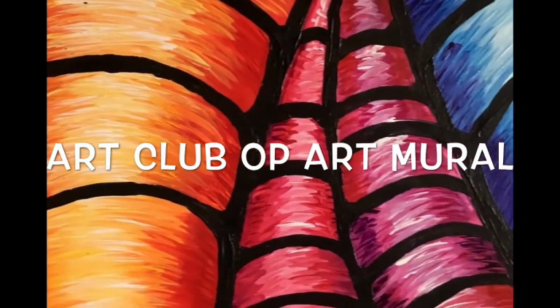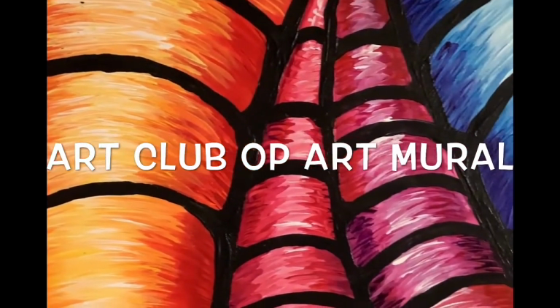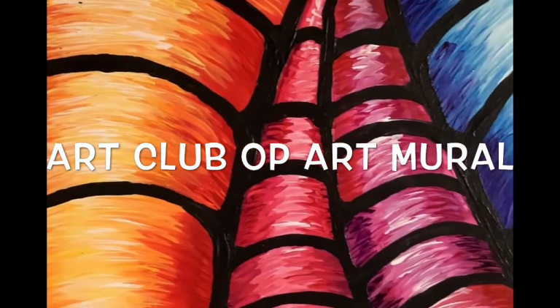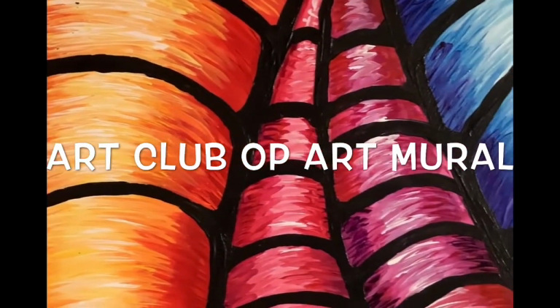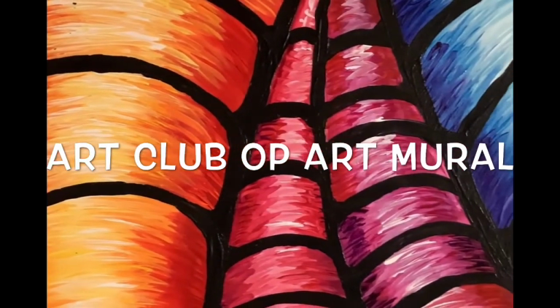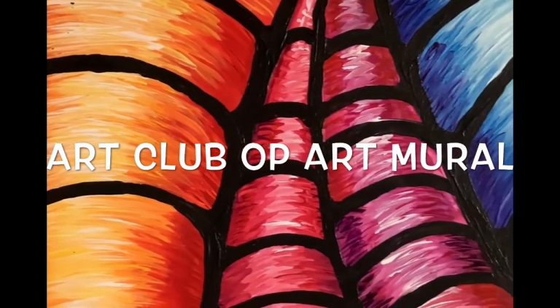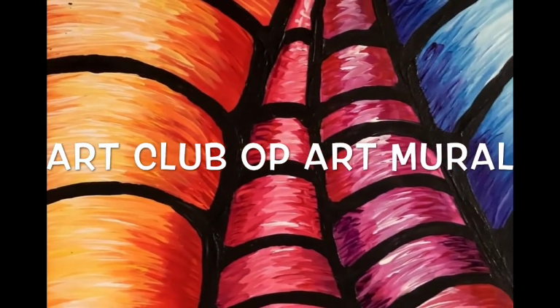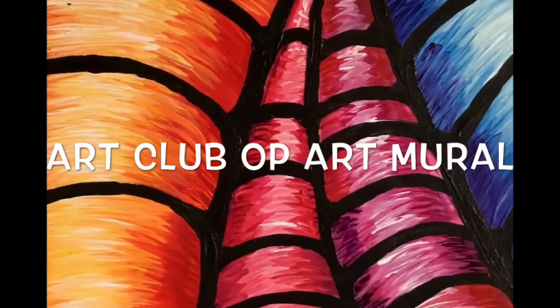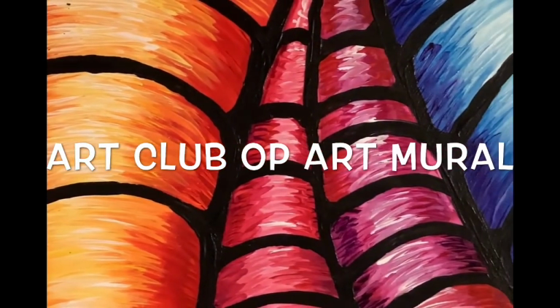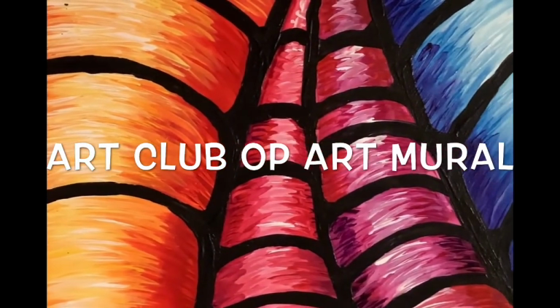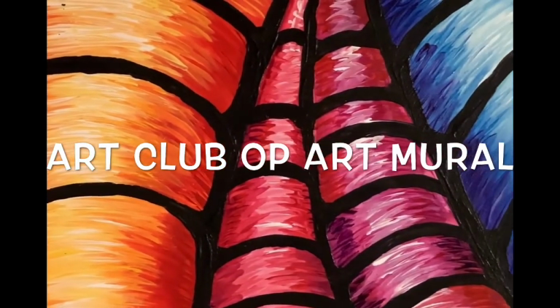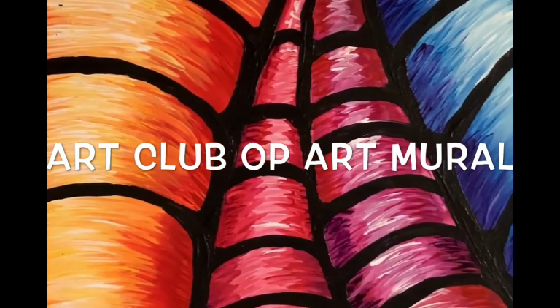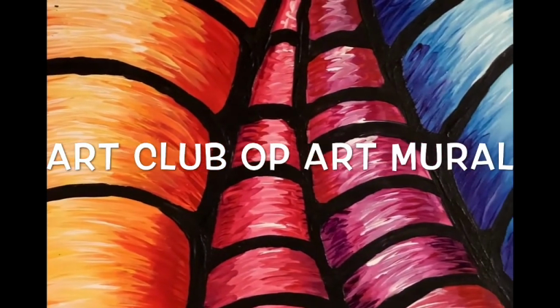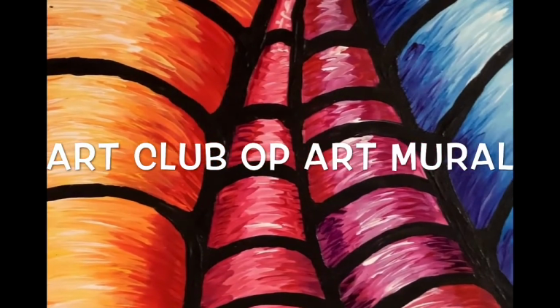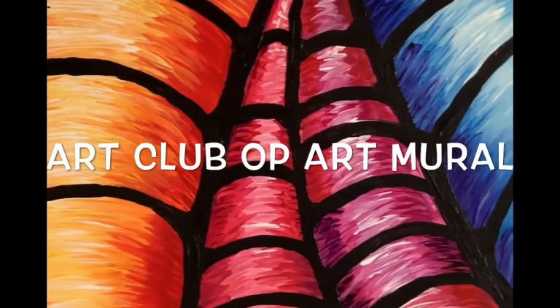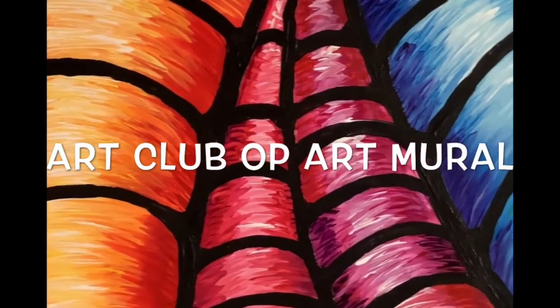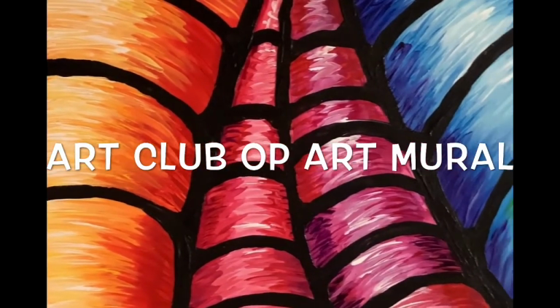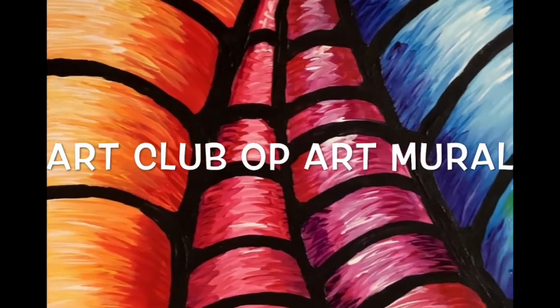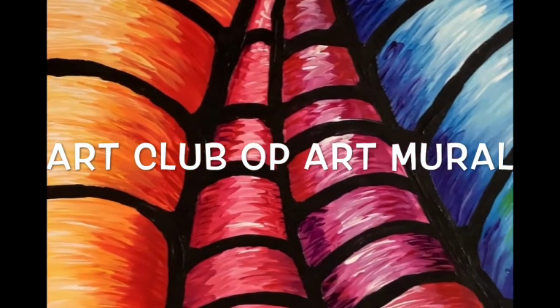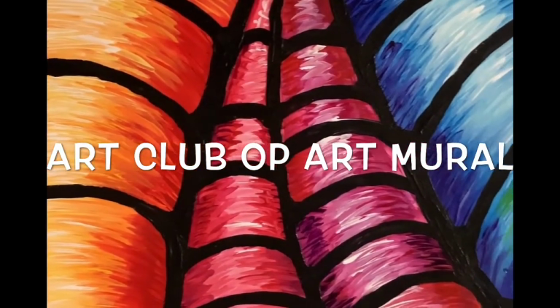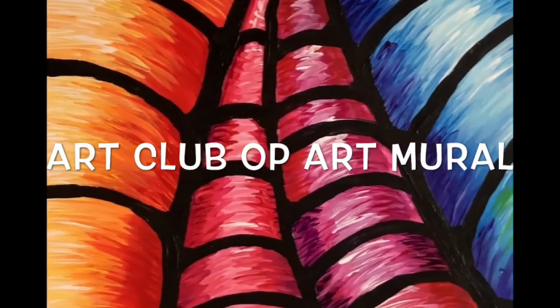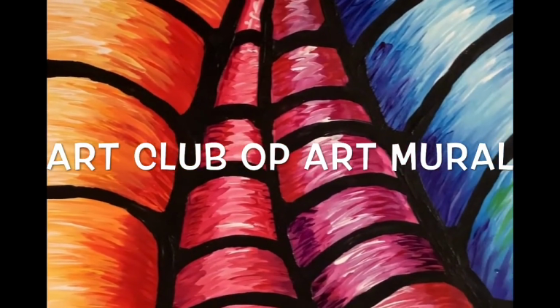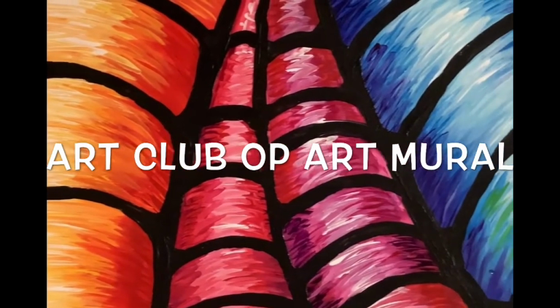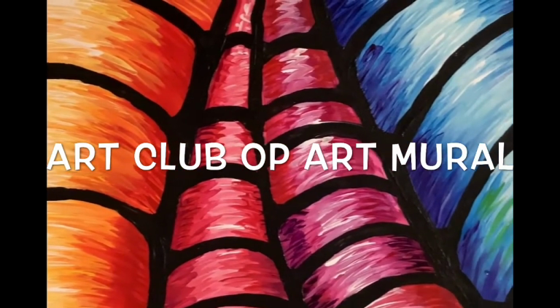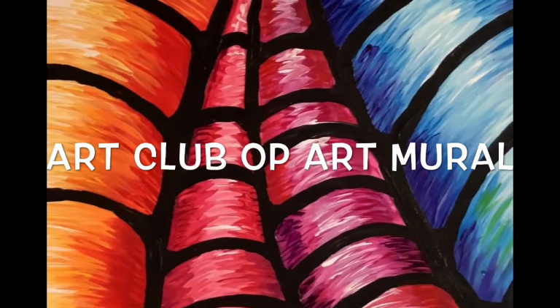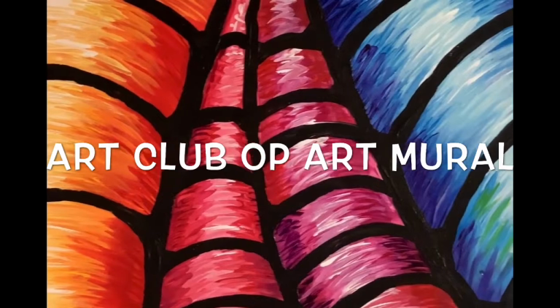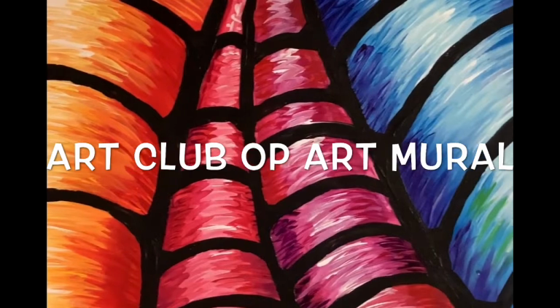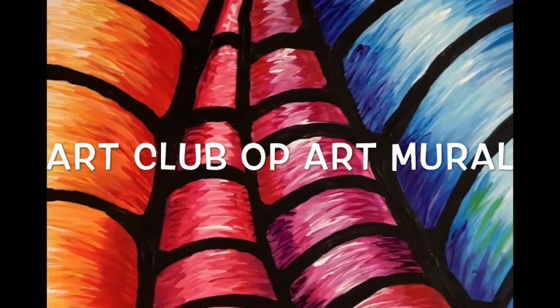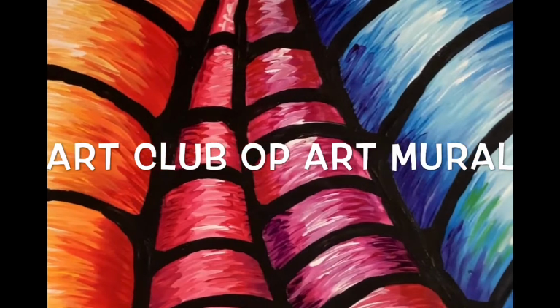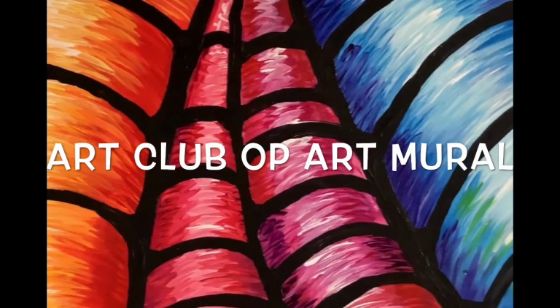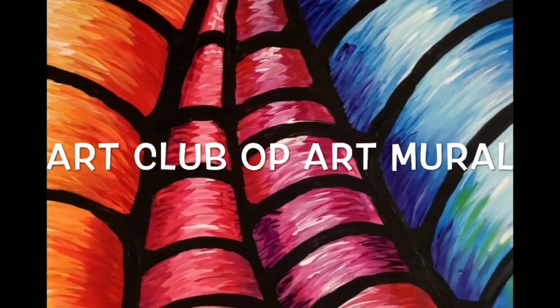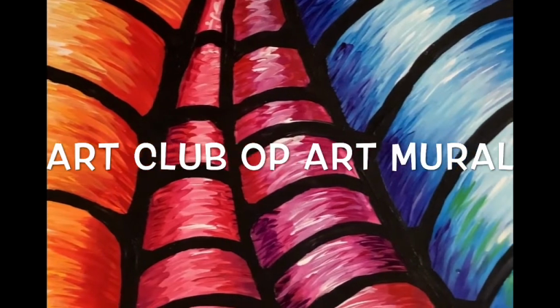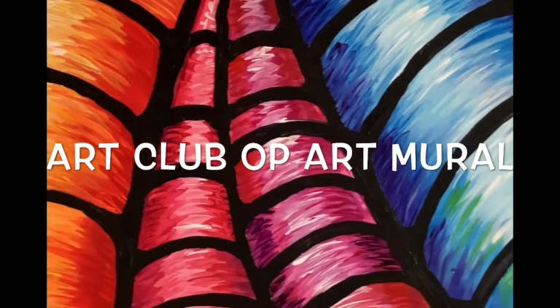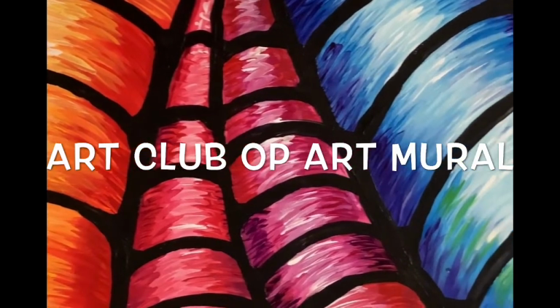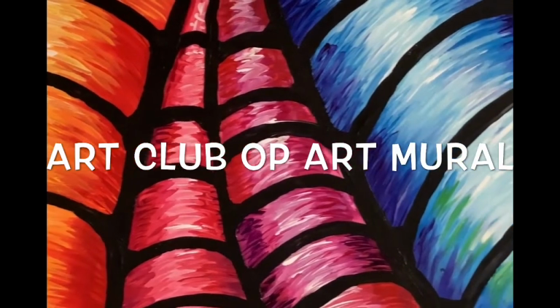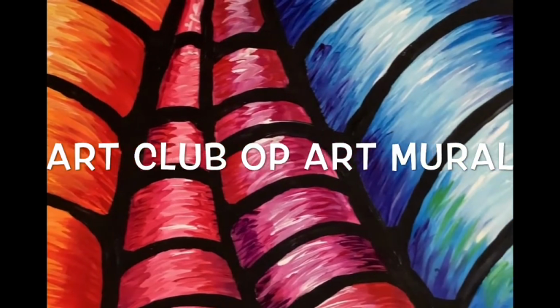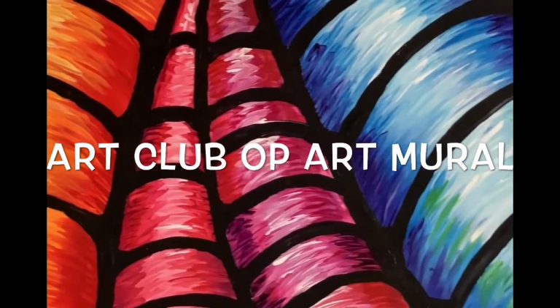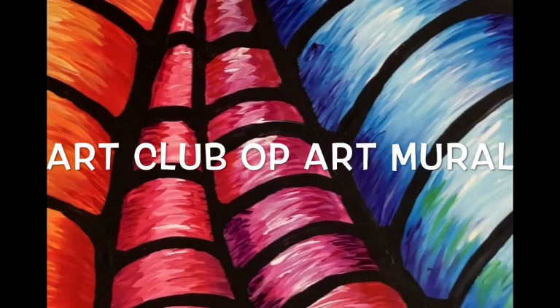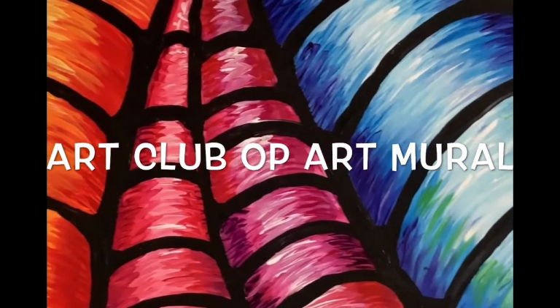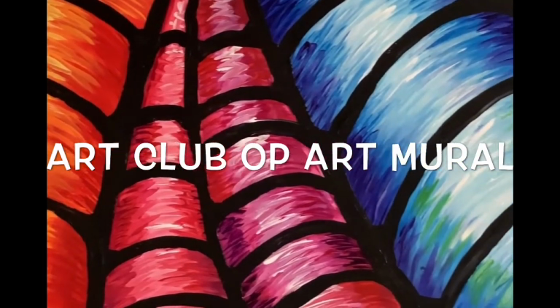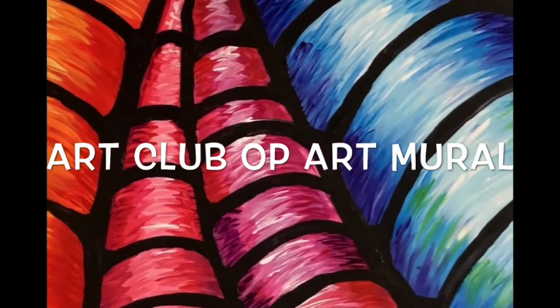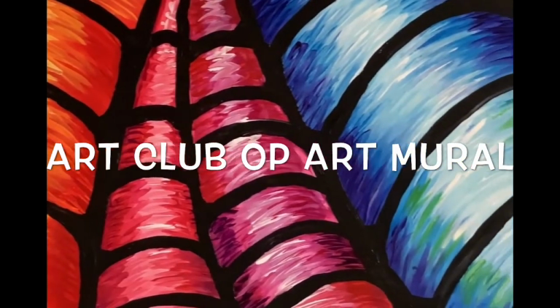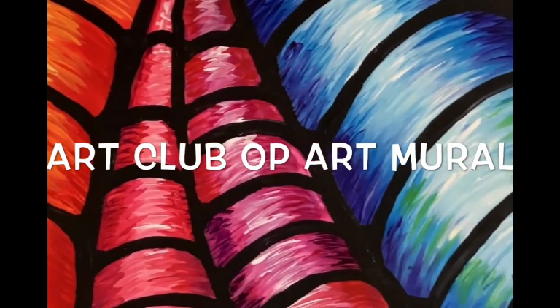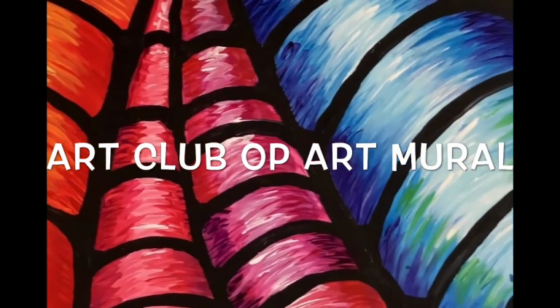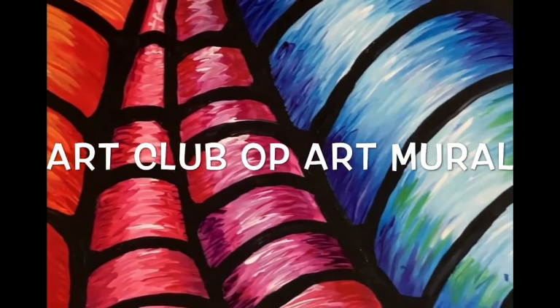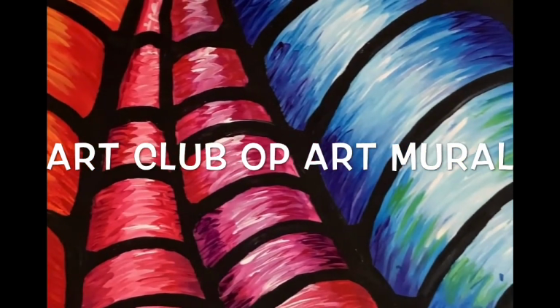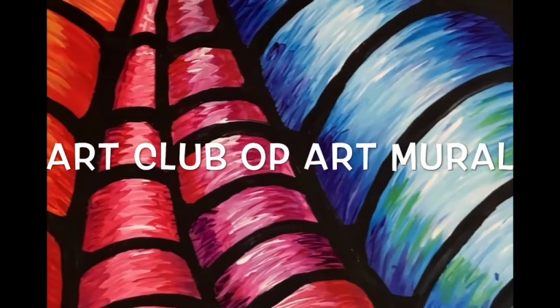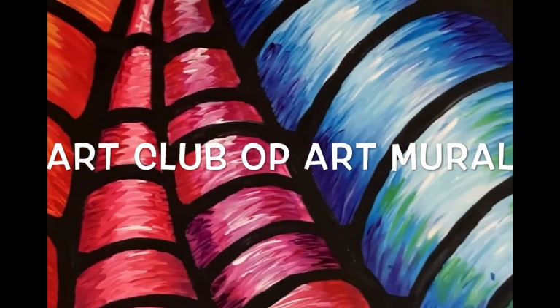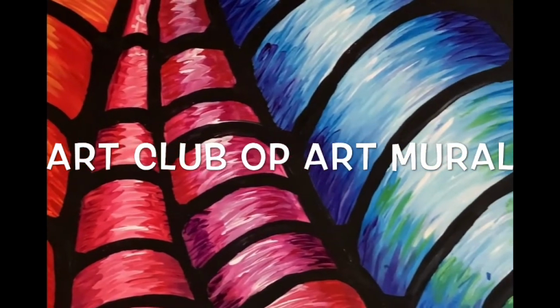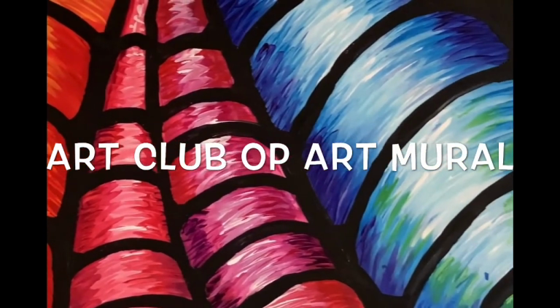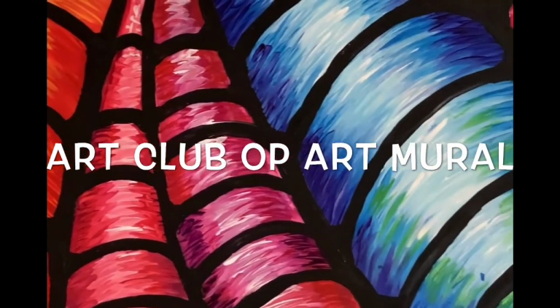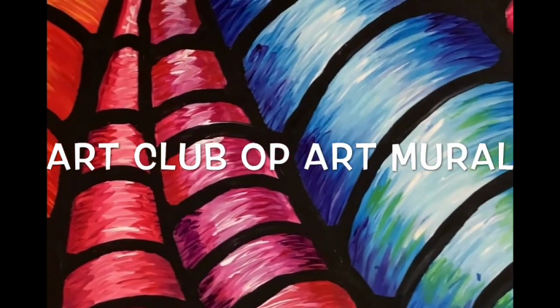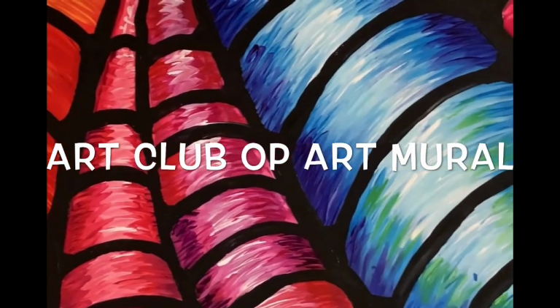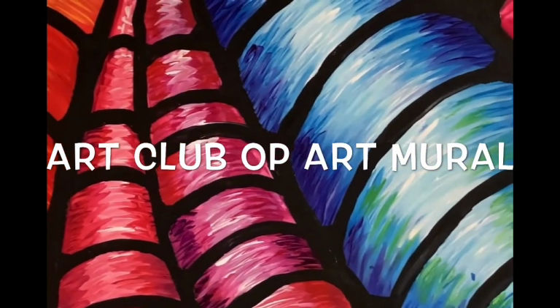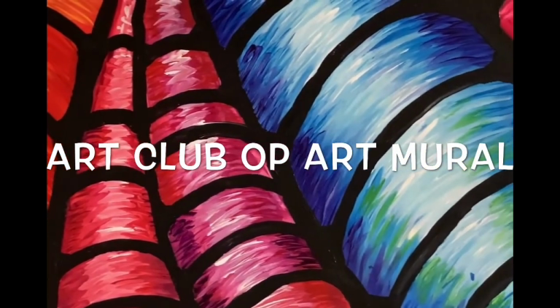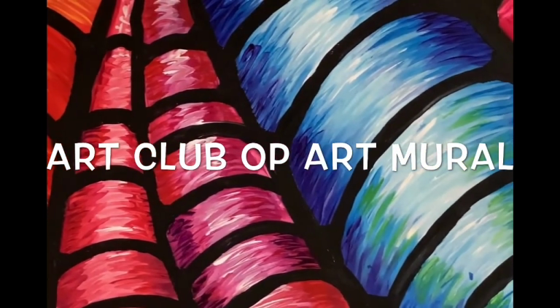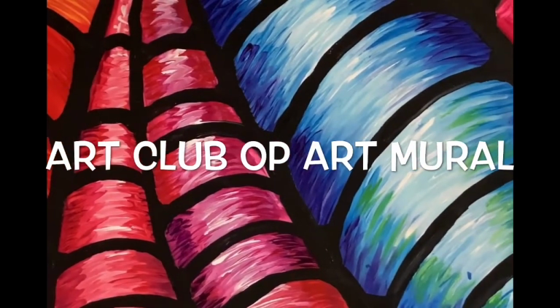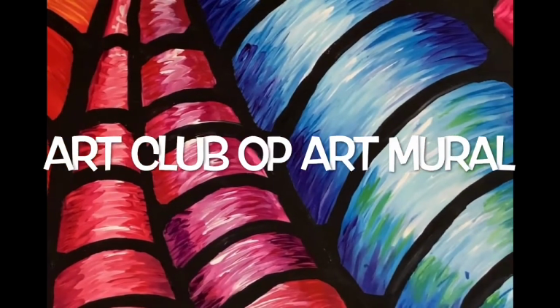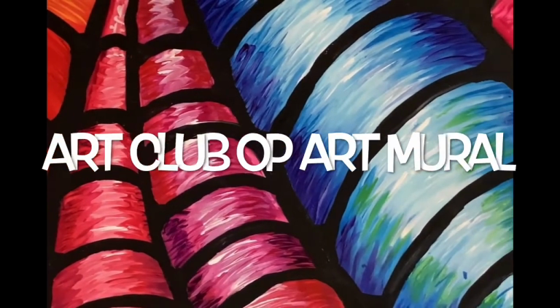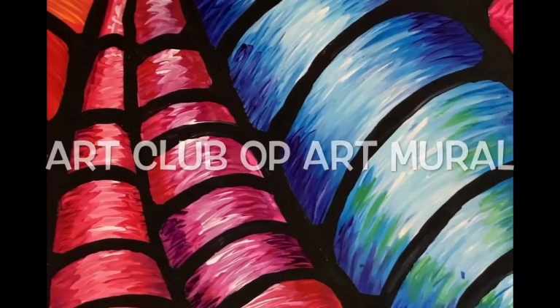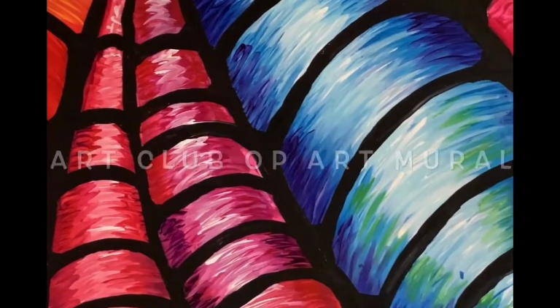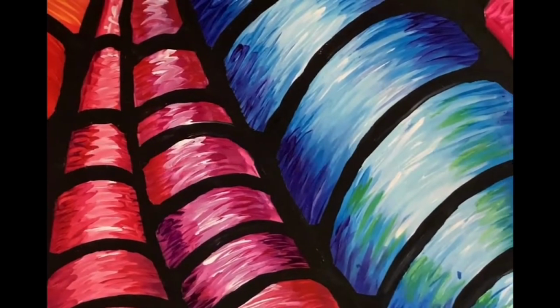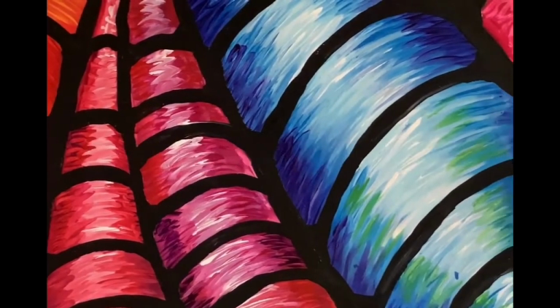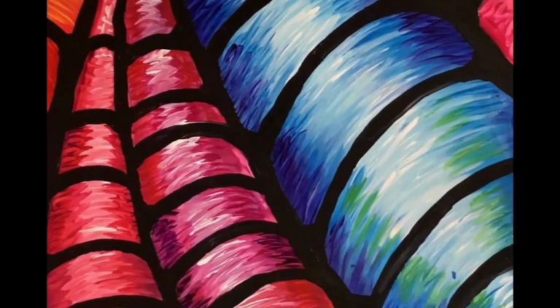Hey Art Club kids! This tutorial will take you step by step through how to paint your section of the Art Club Op Art Mural.